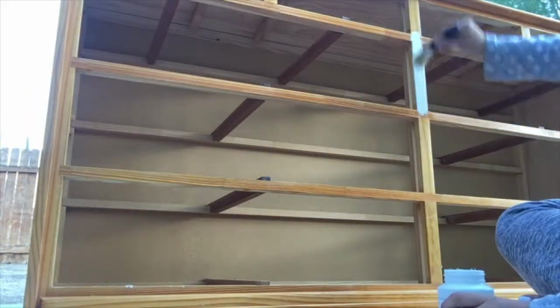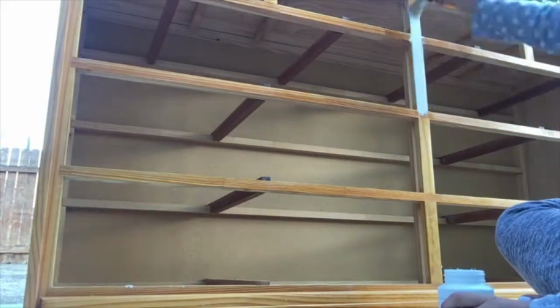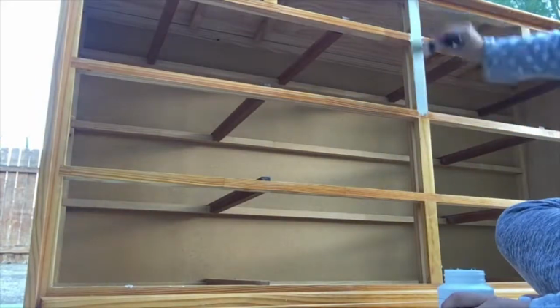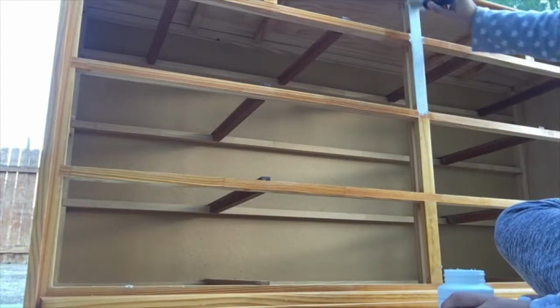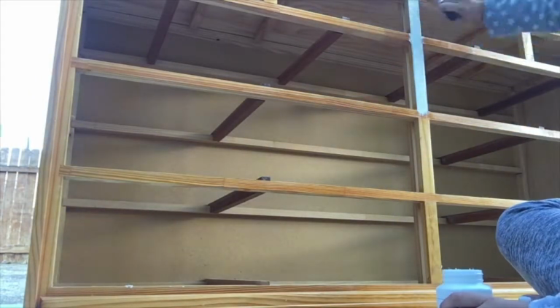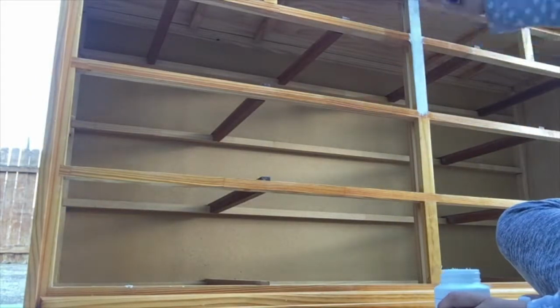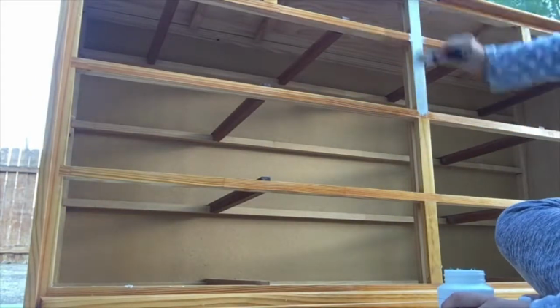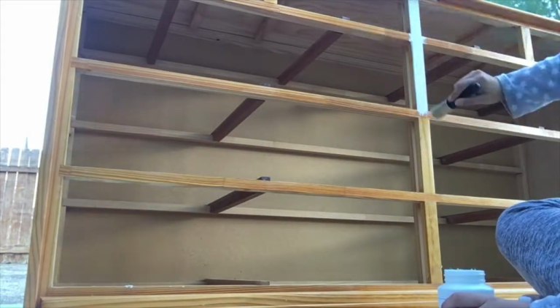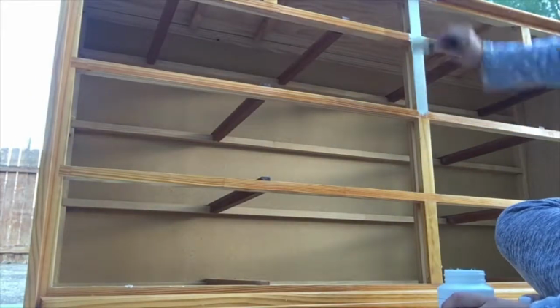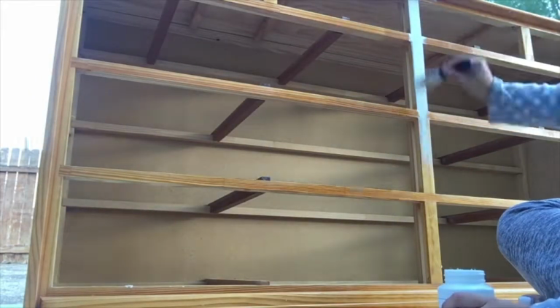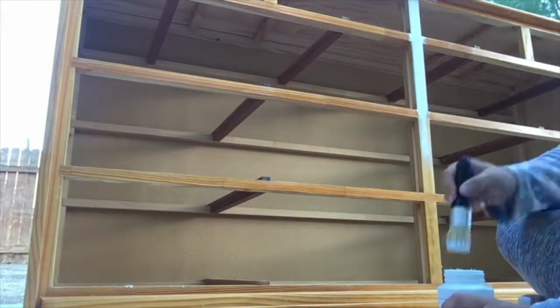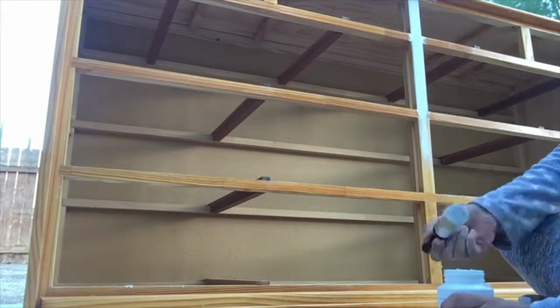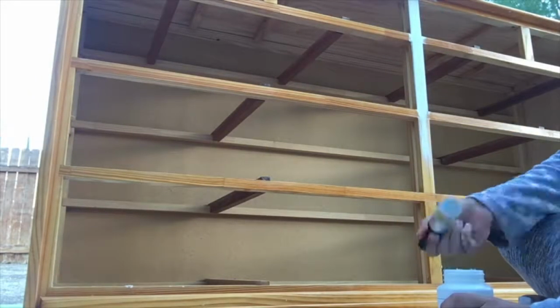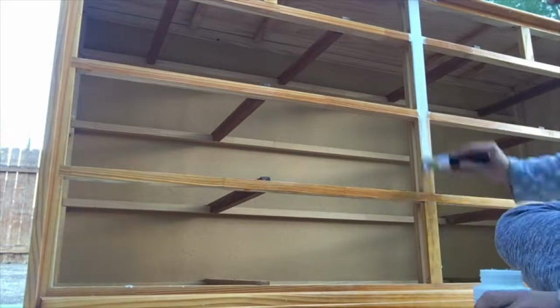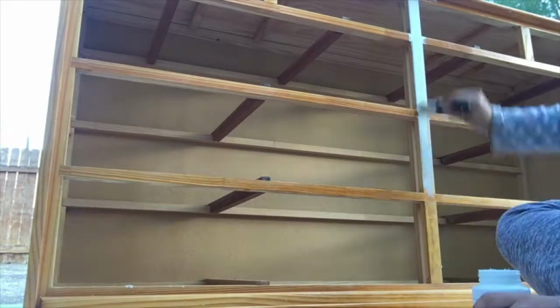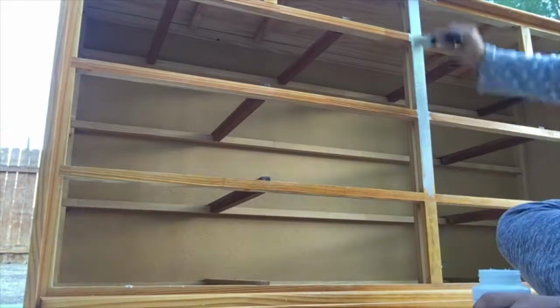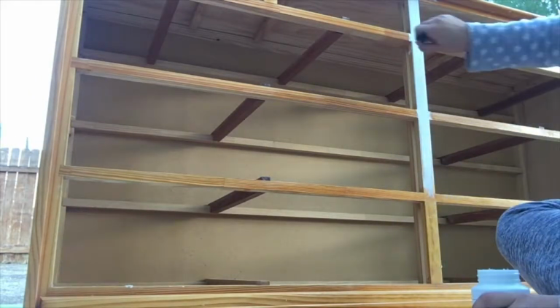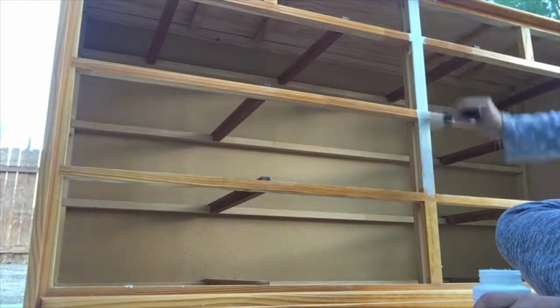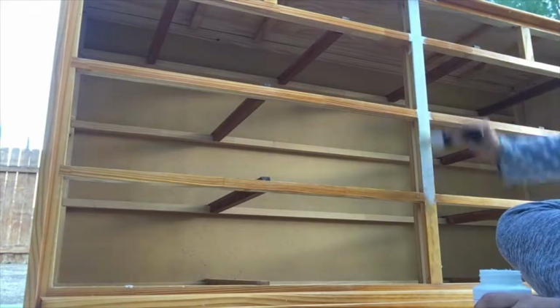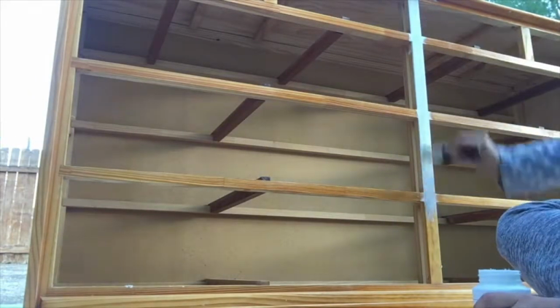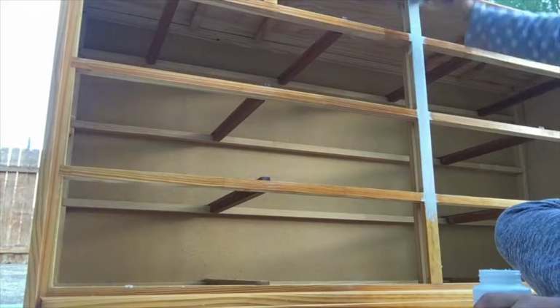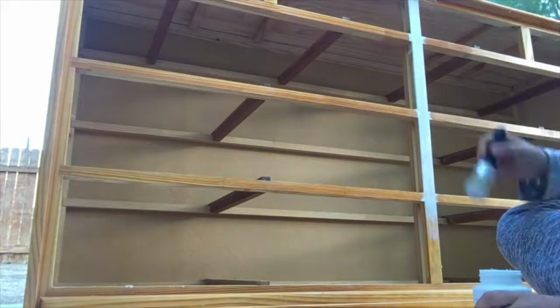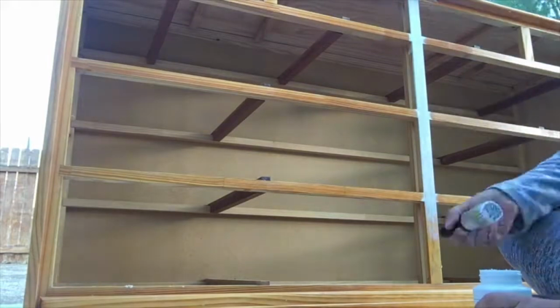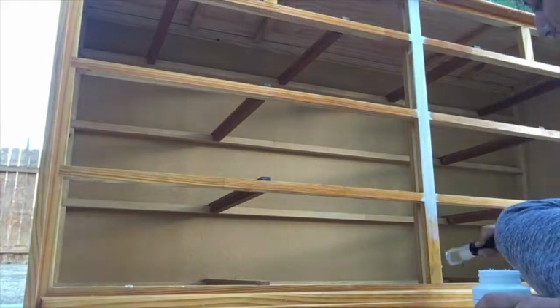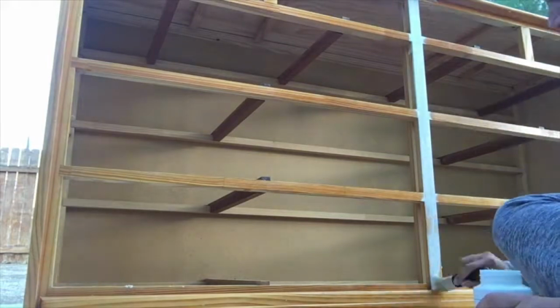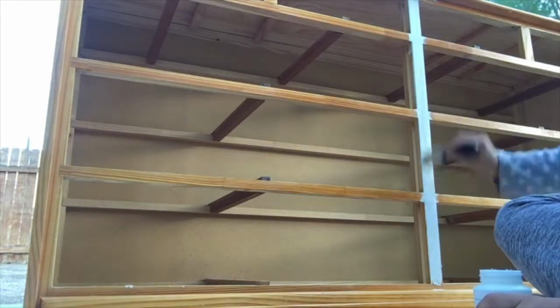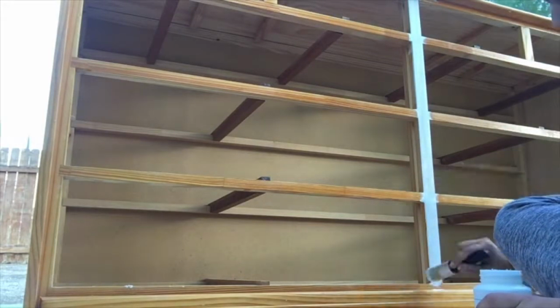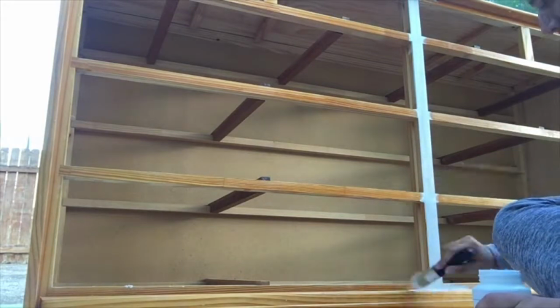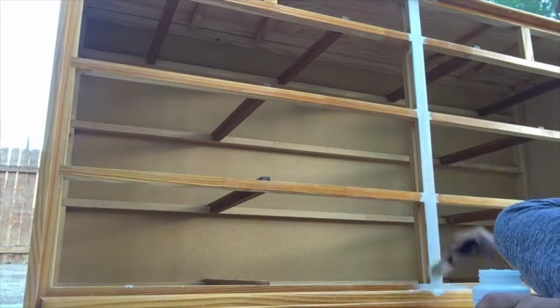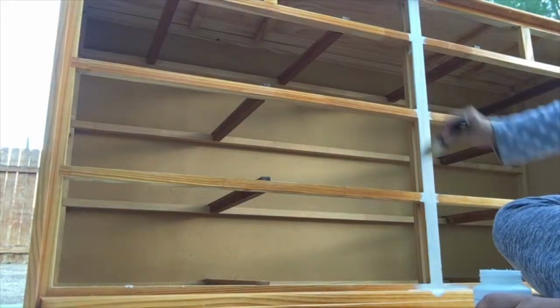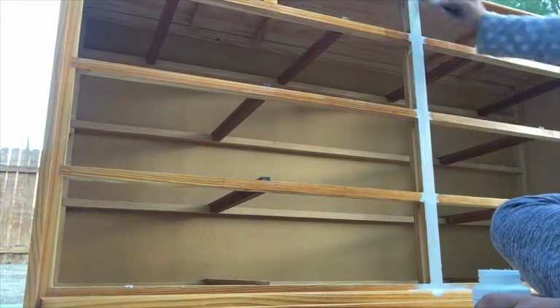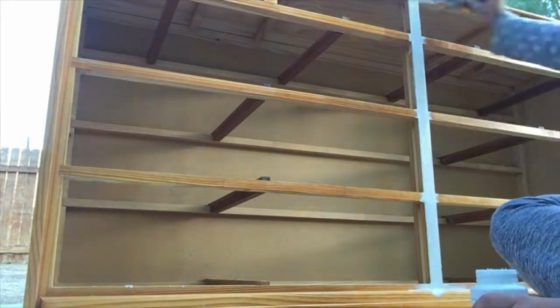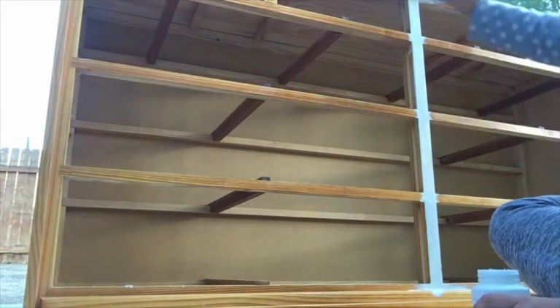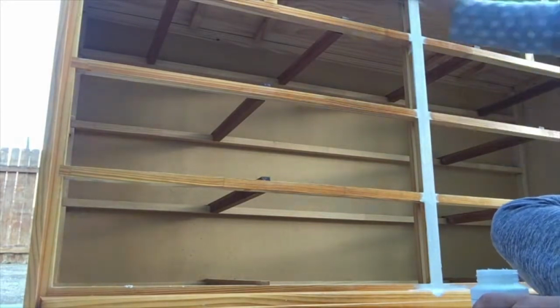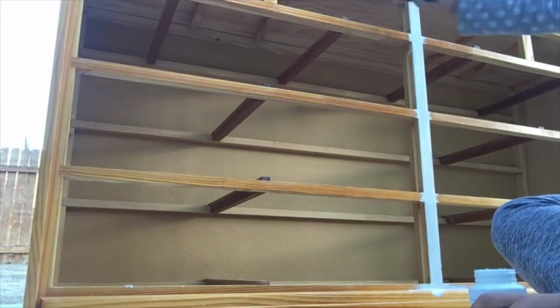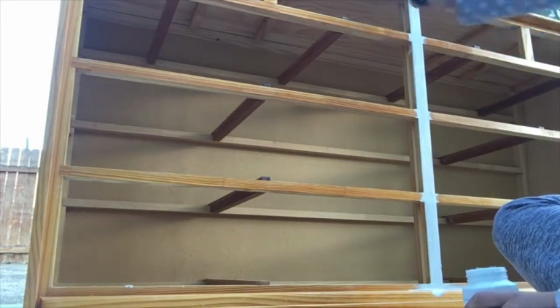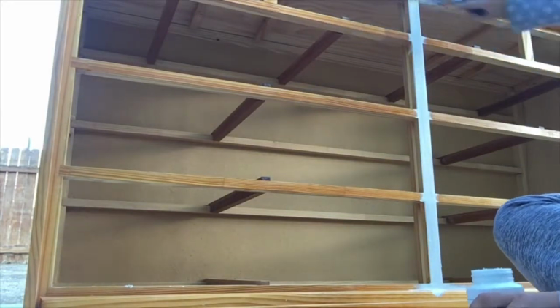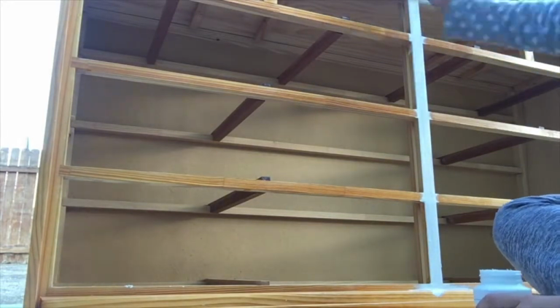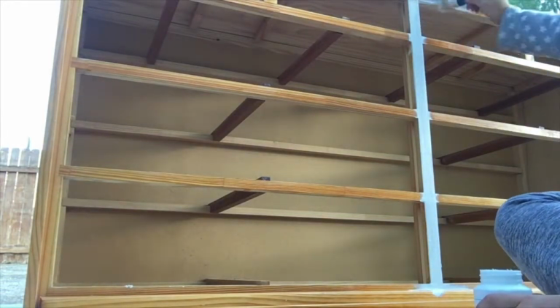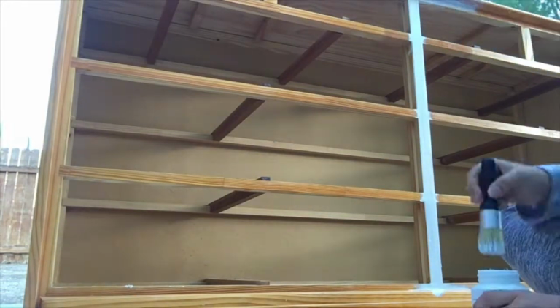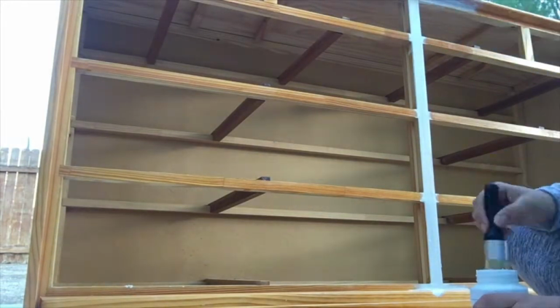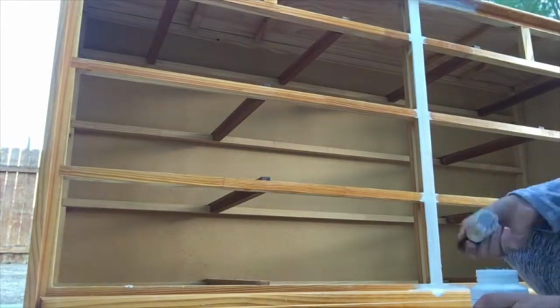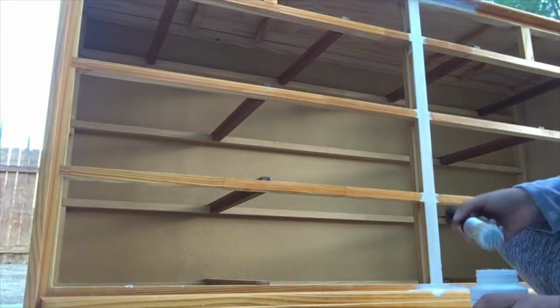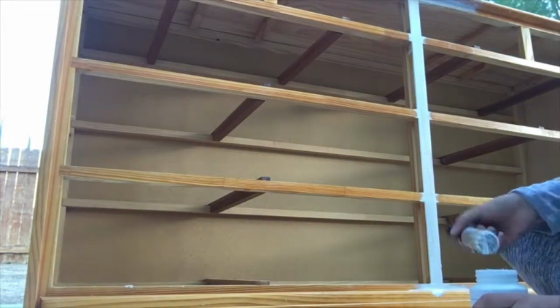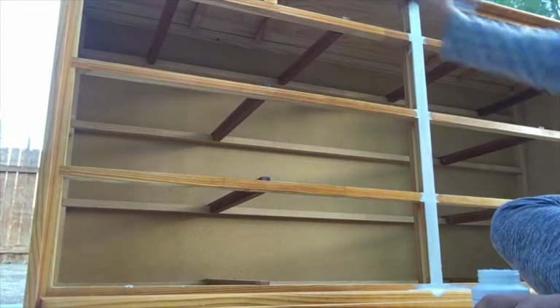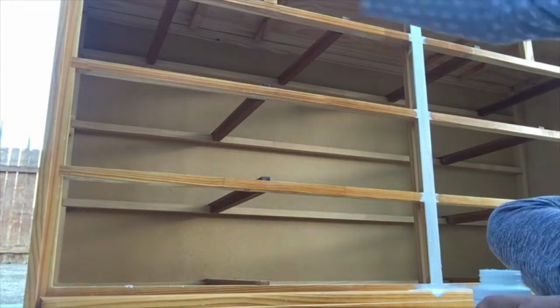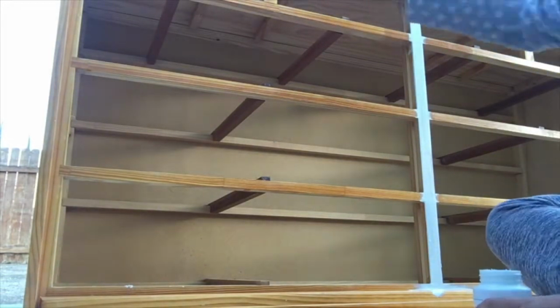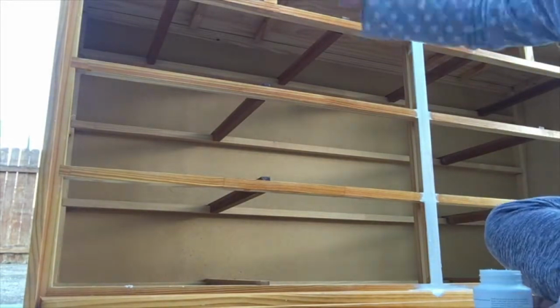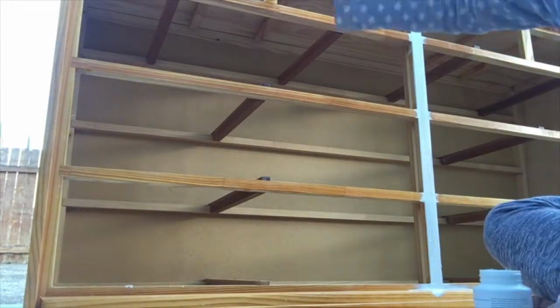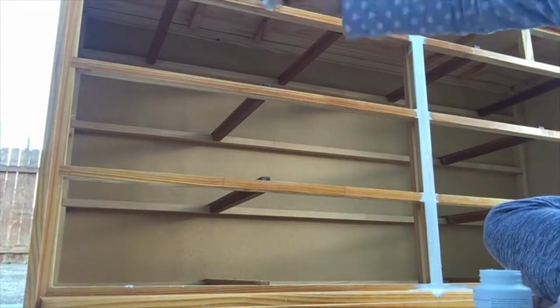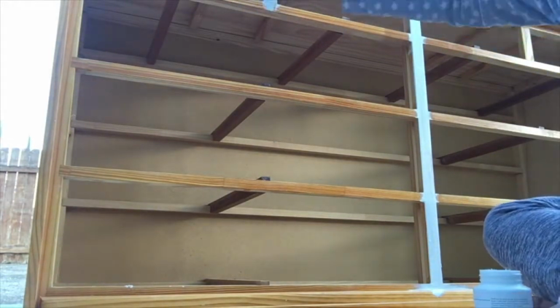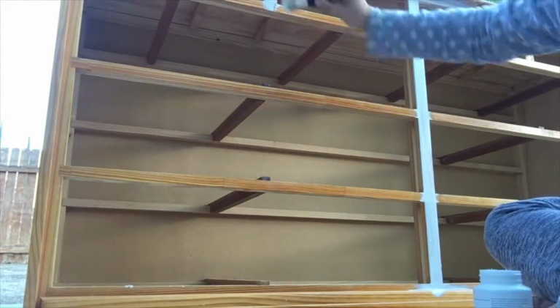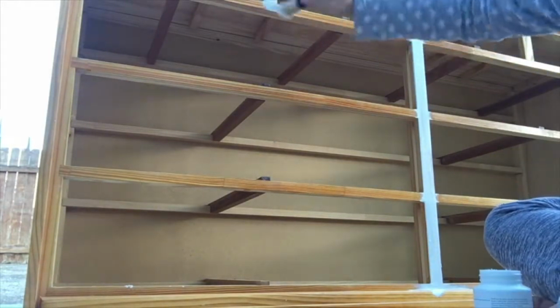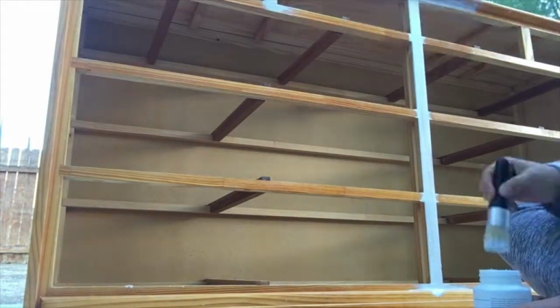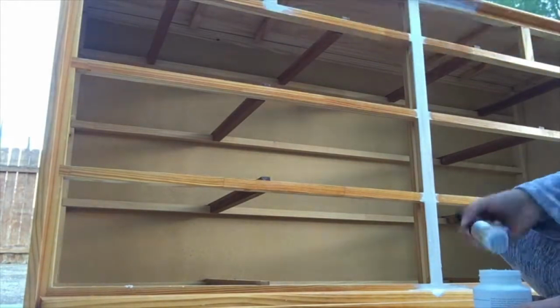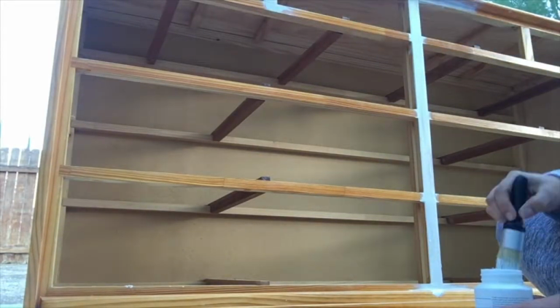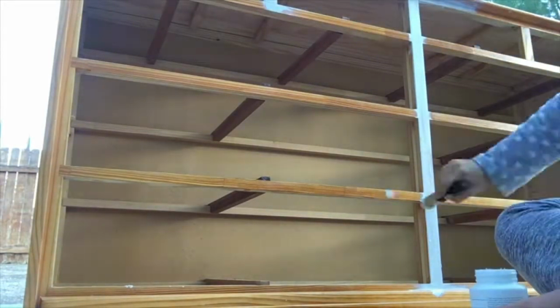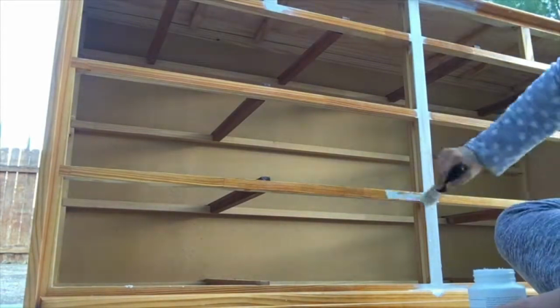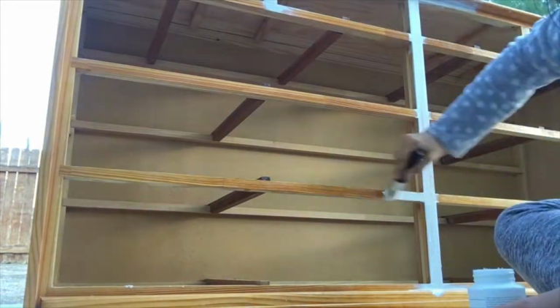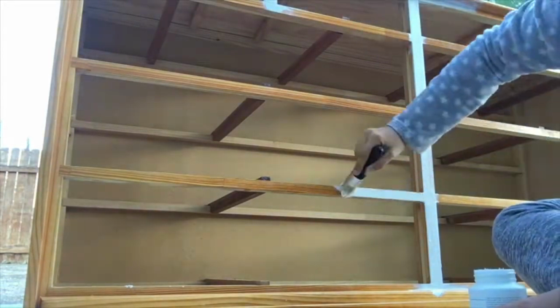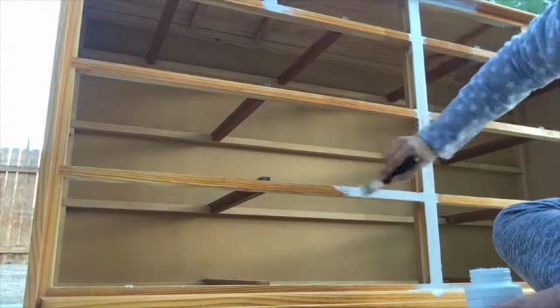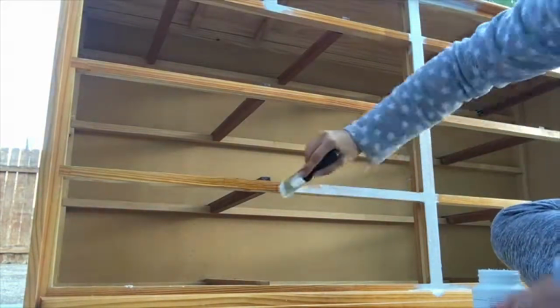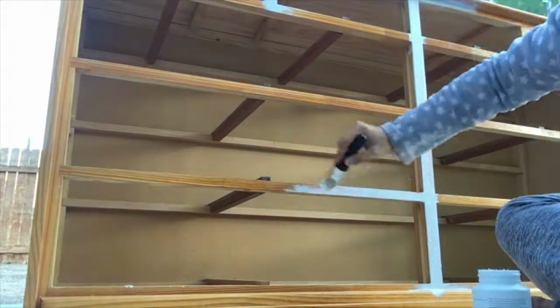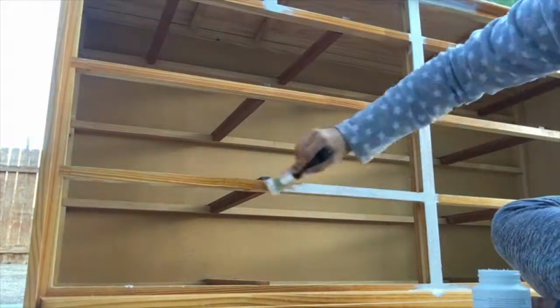Now I'm going to paint the whole frame white. I'm using white chalk paint from Walmart and I did three layers.